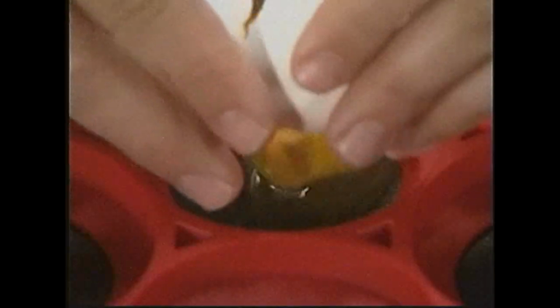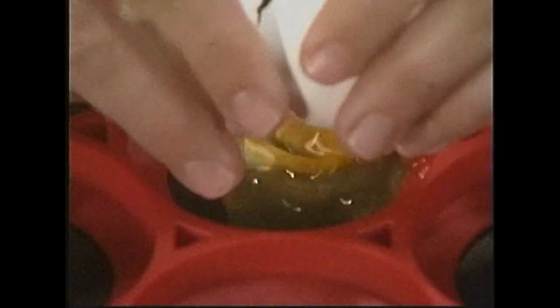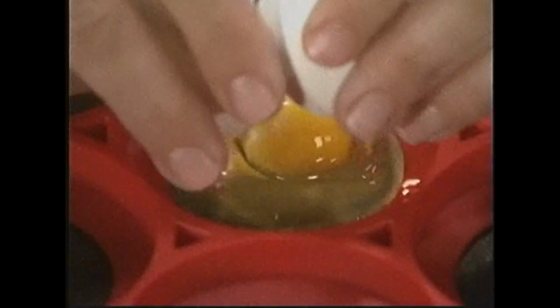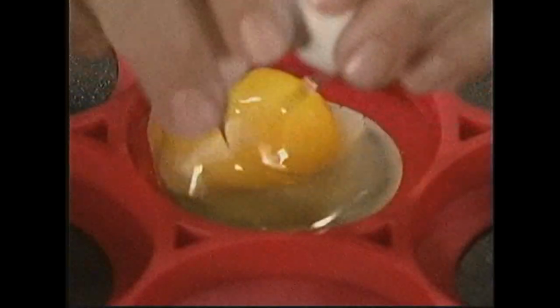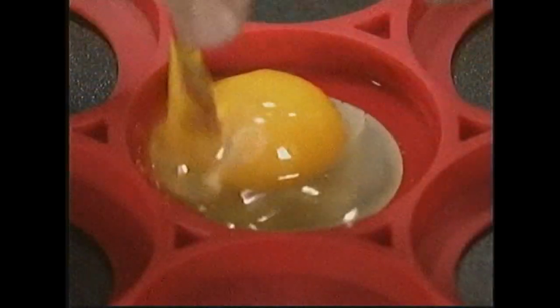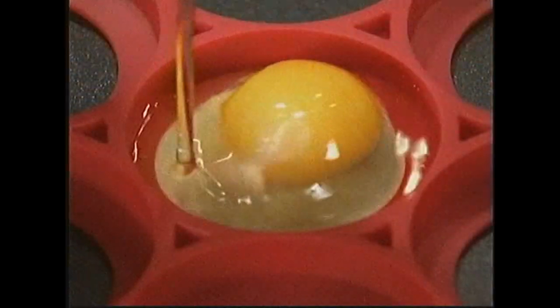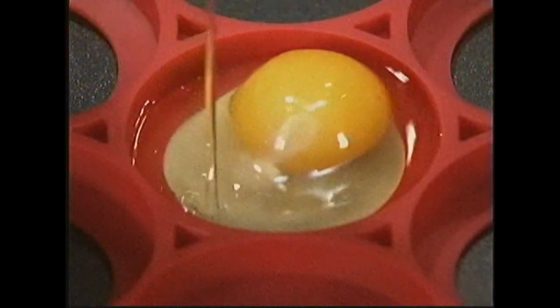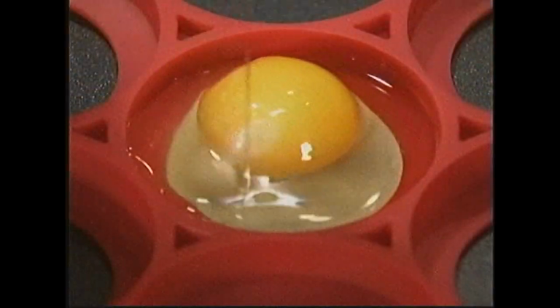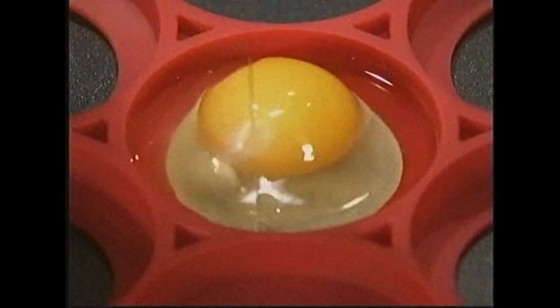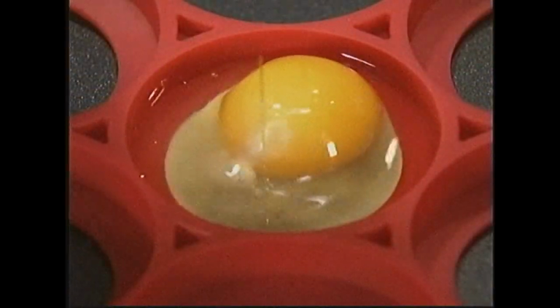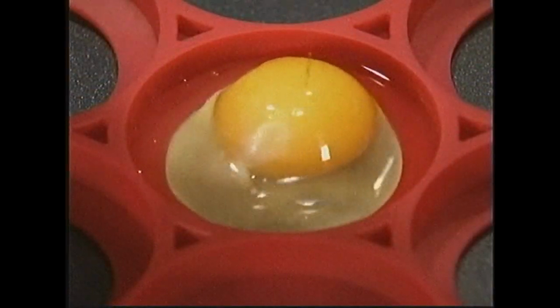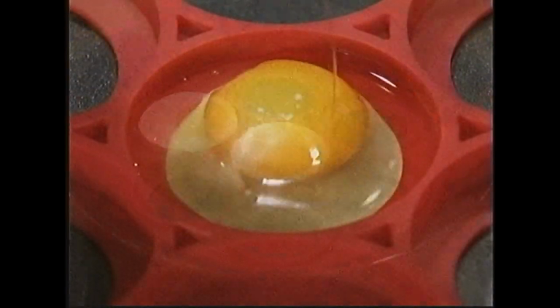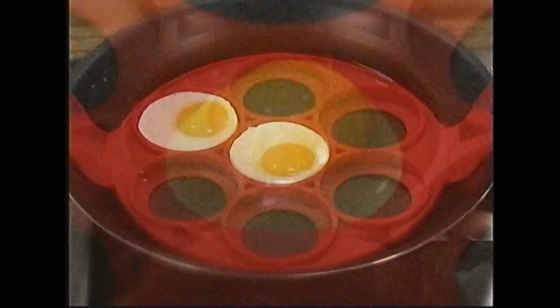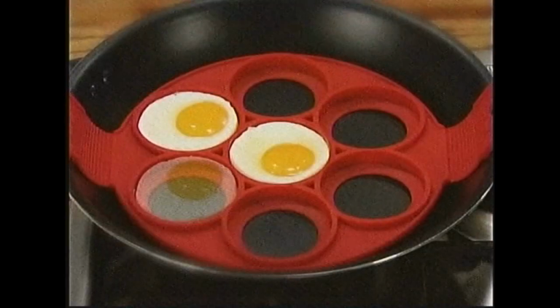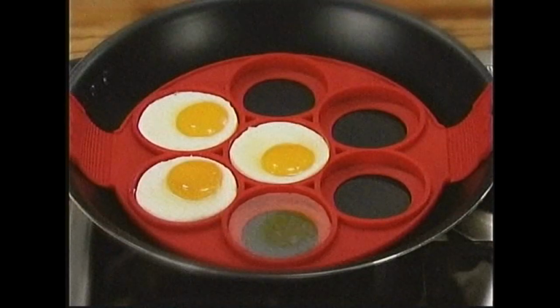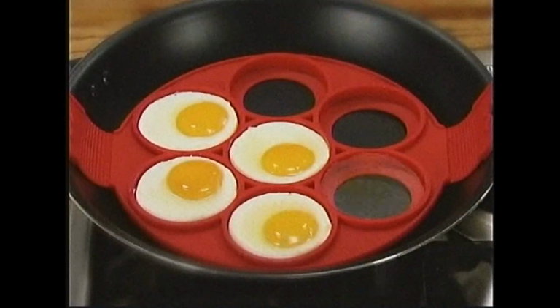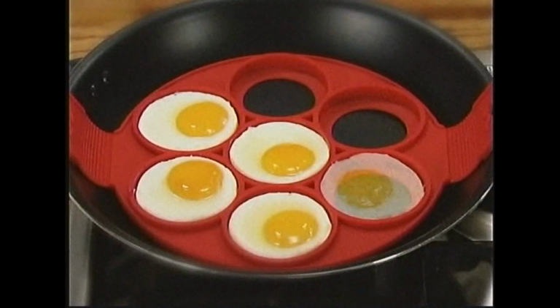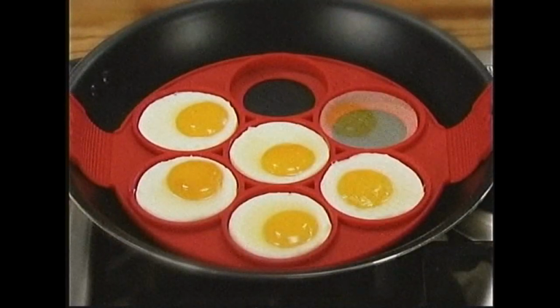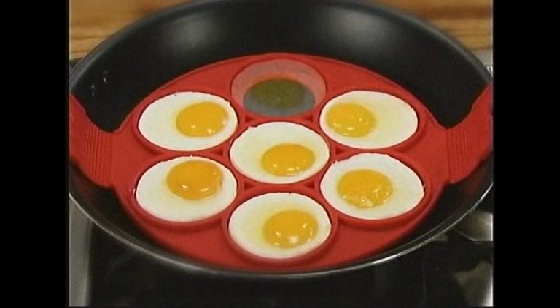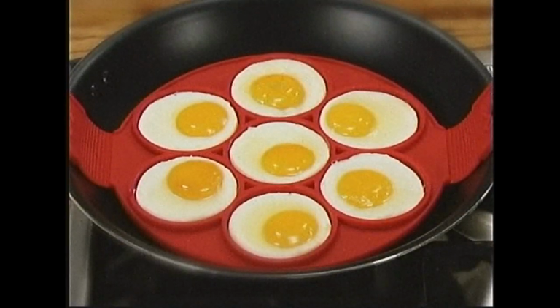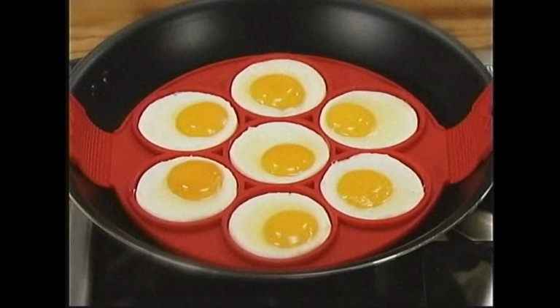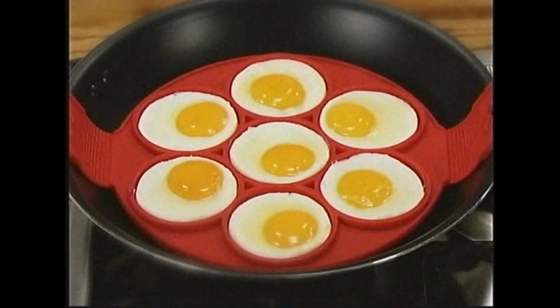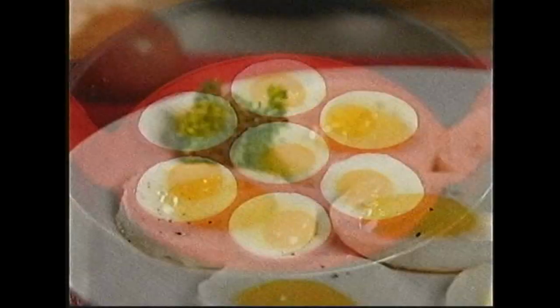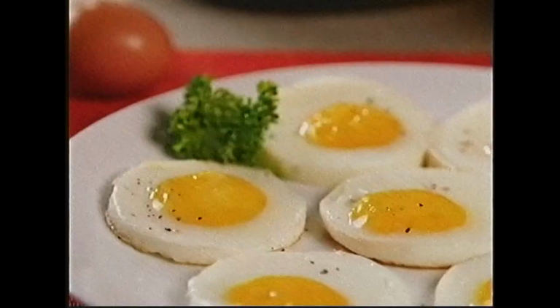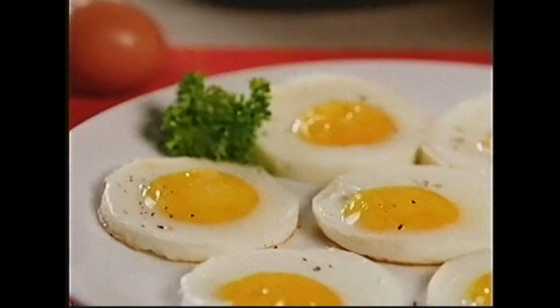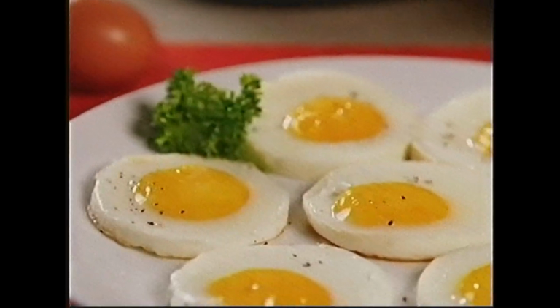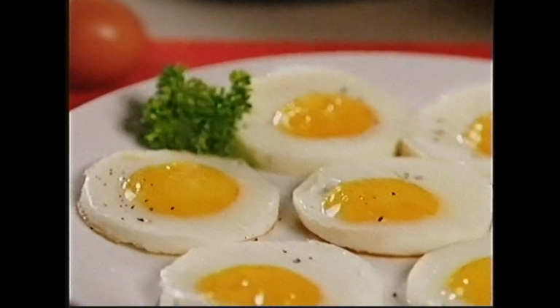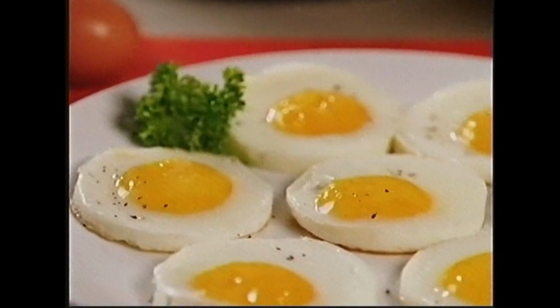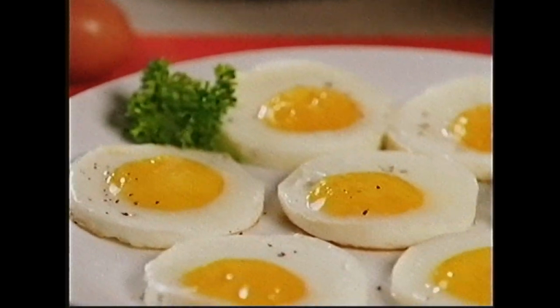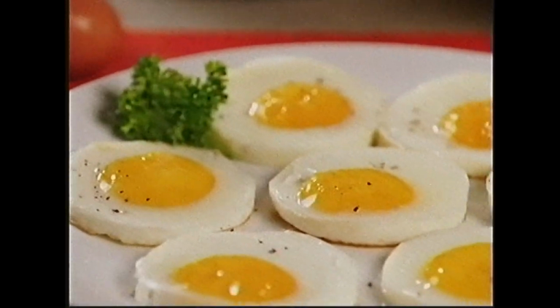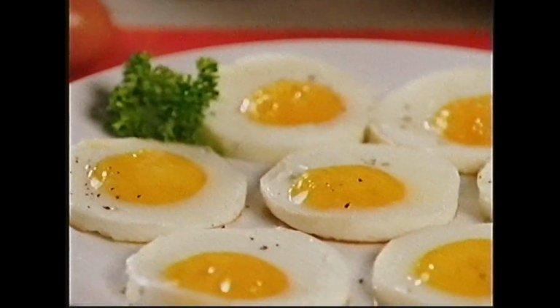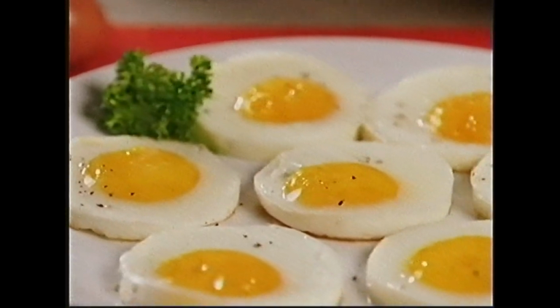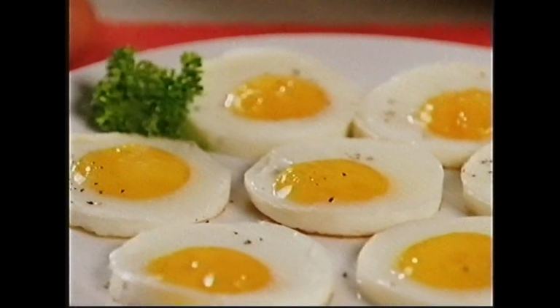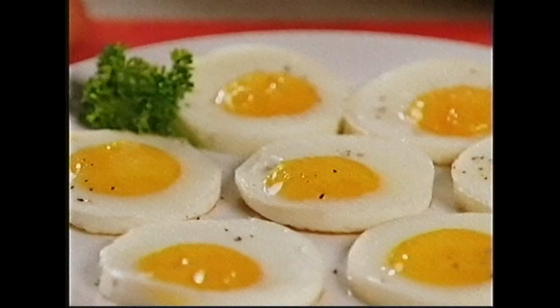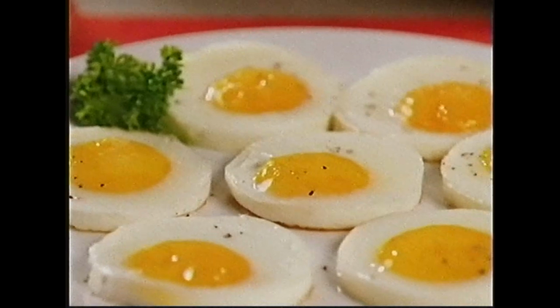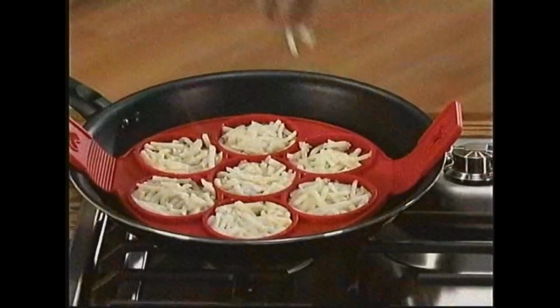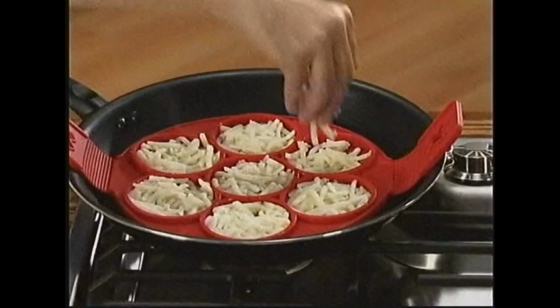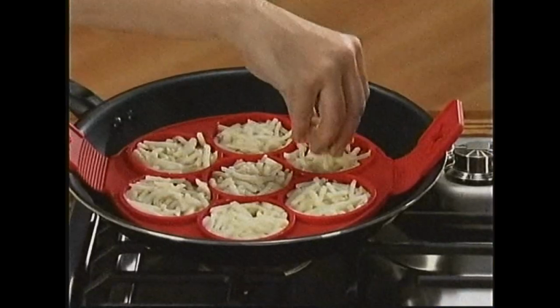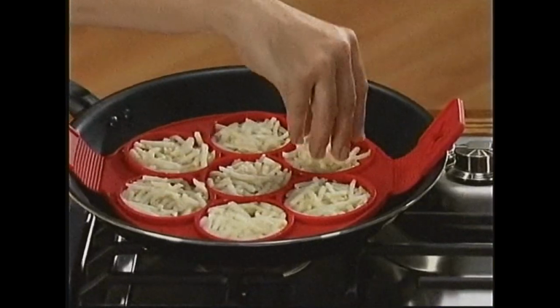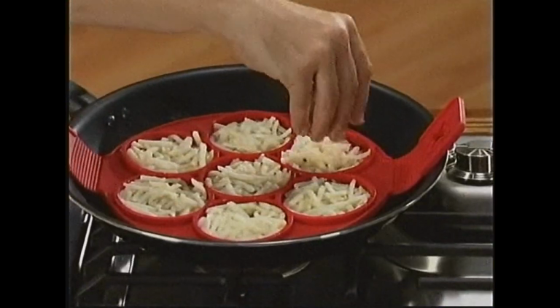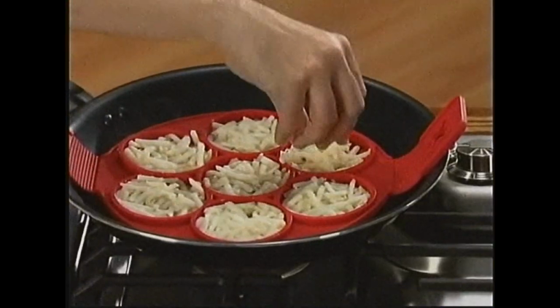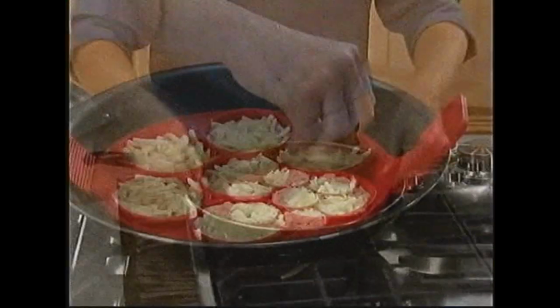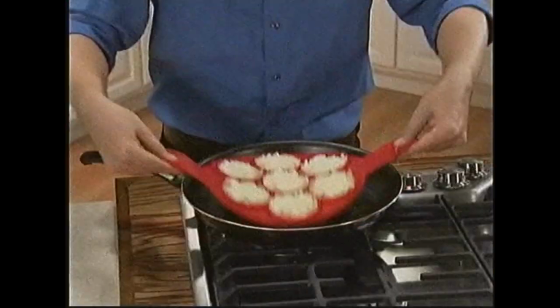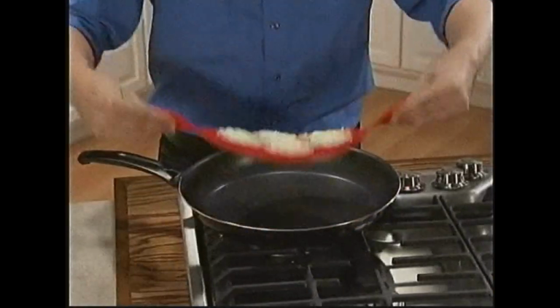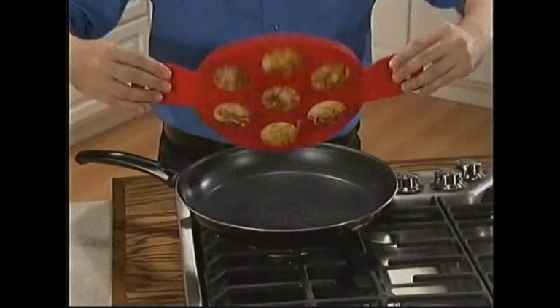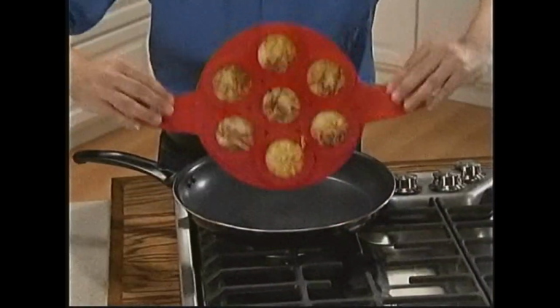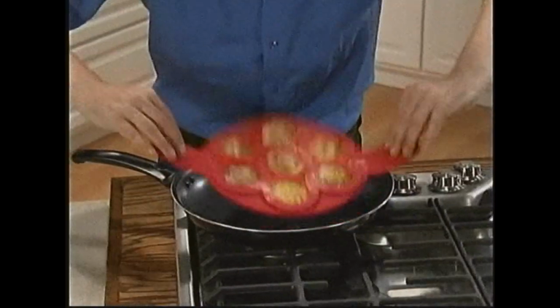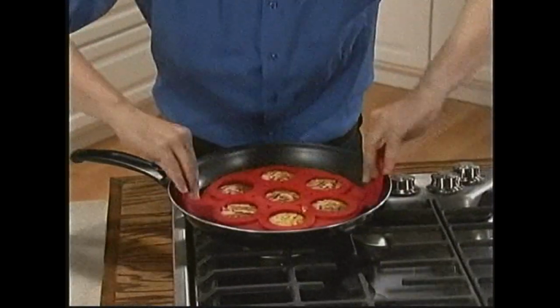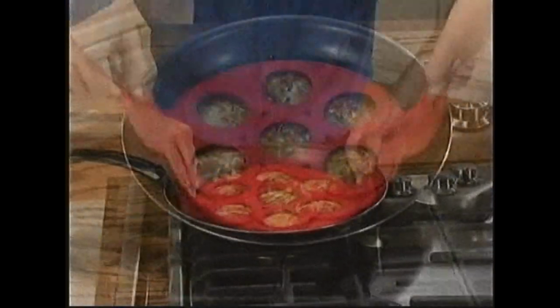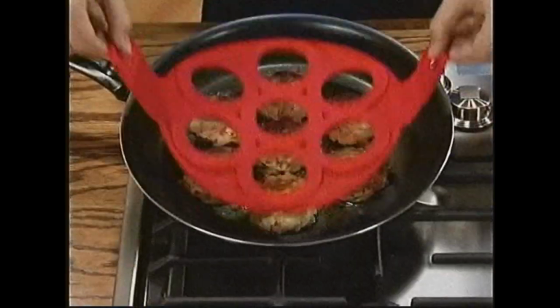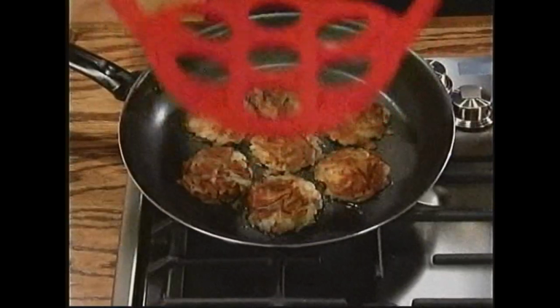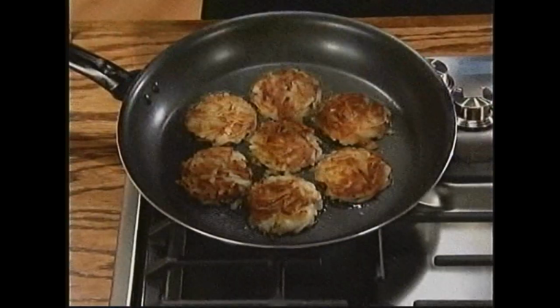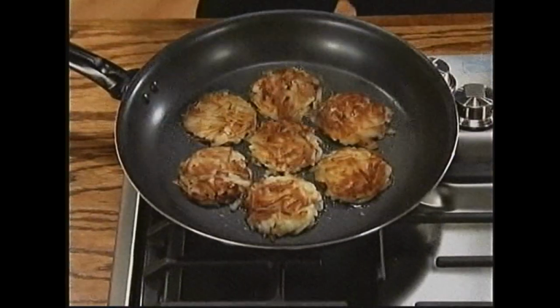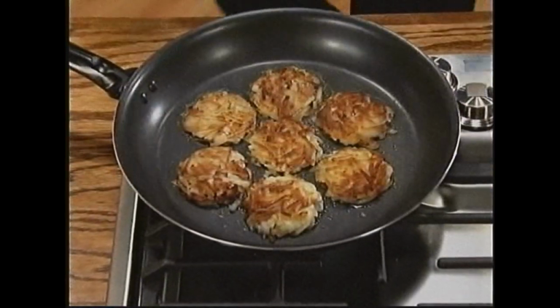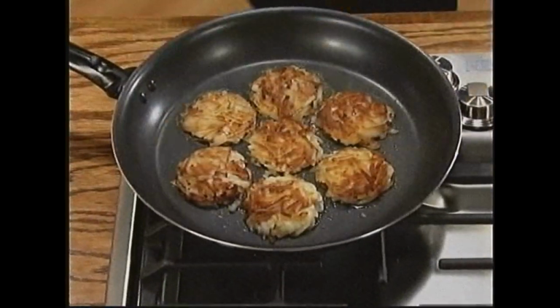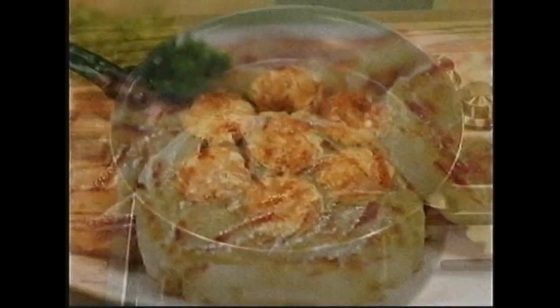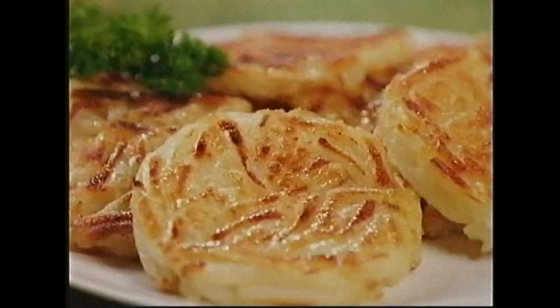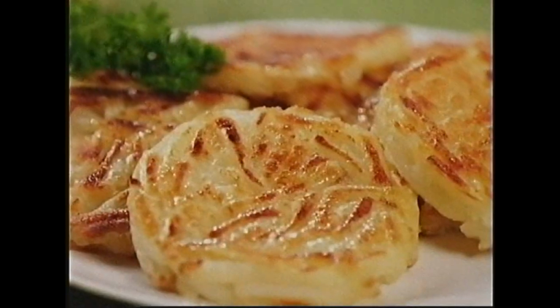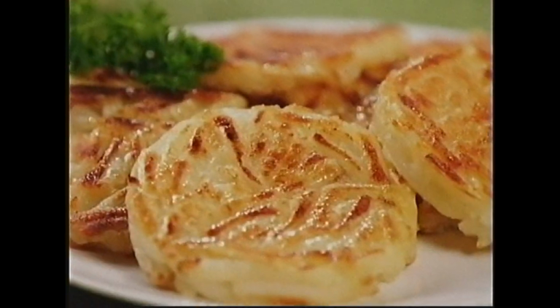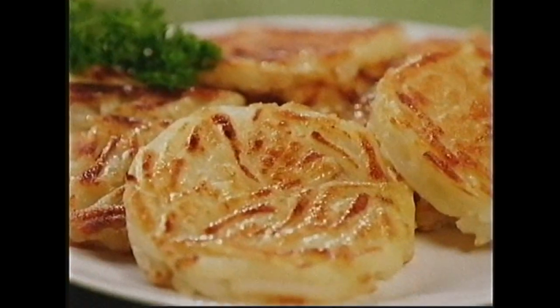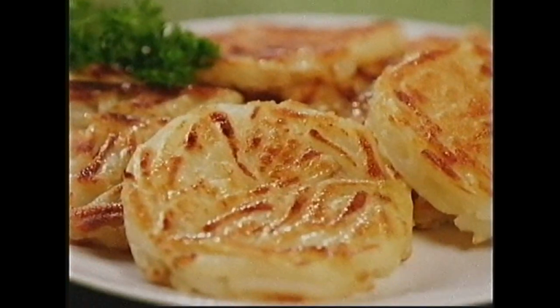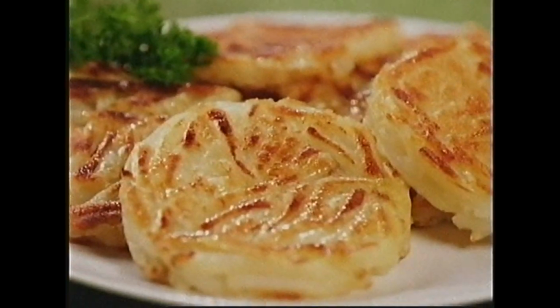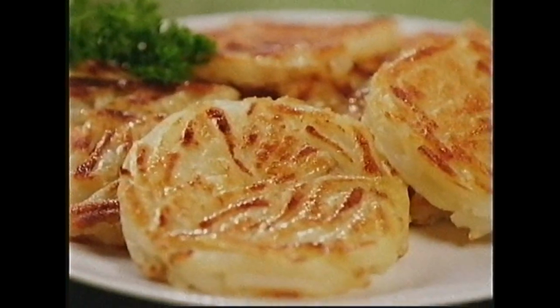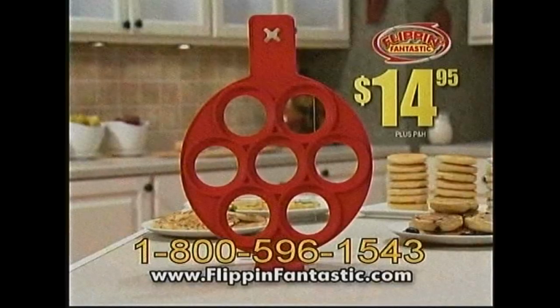And it's awesome with eggs — just crack them in the ring and let them do their thing. Or turn frozen shredded potatoes into hot and crispy hash browns.